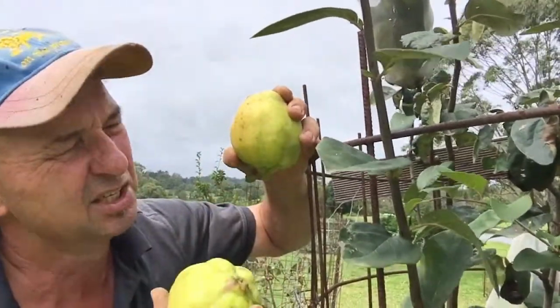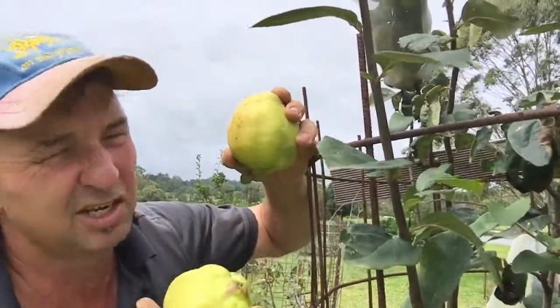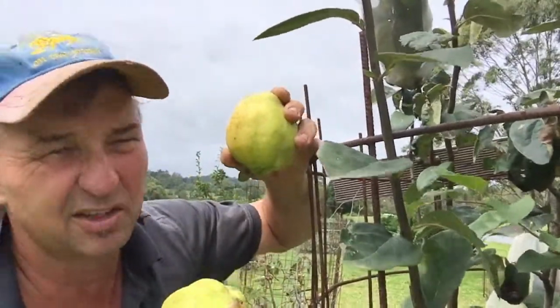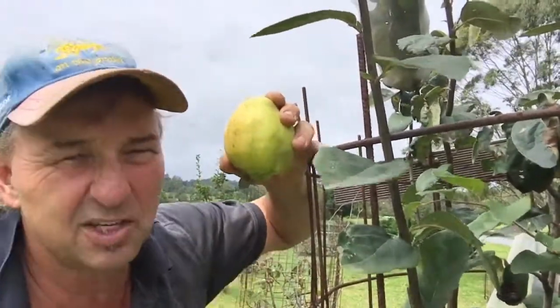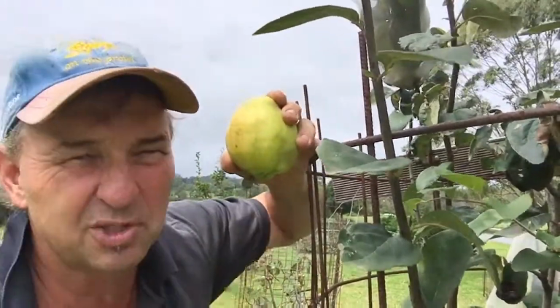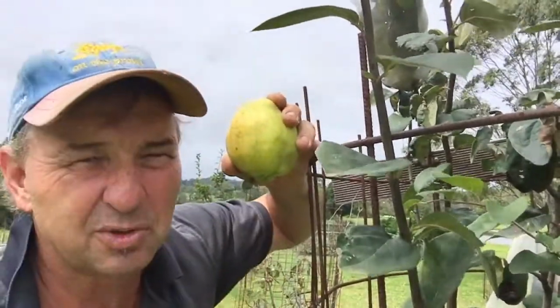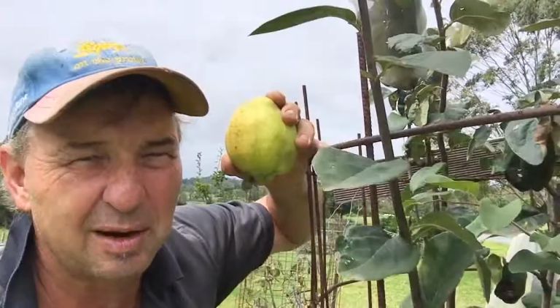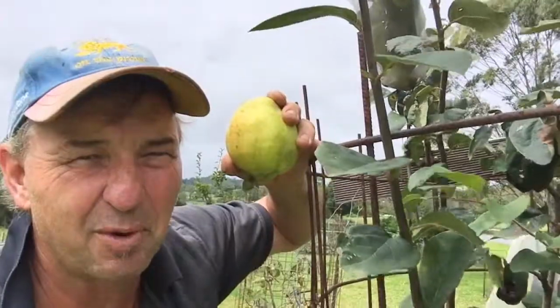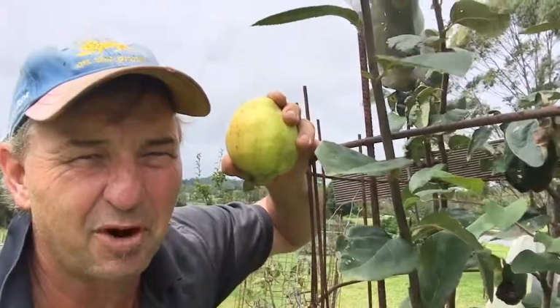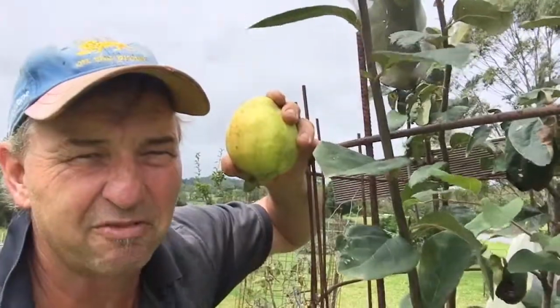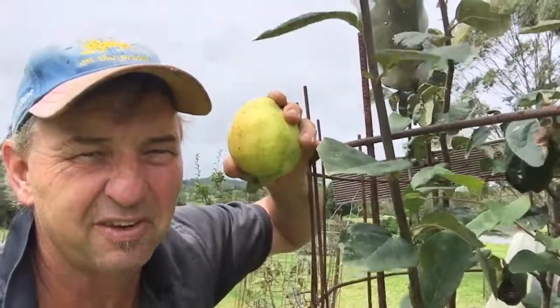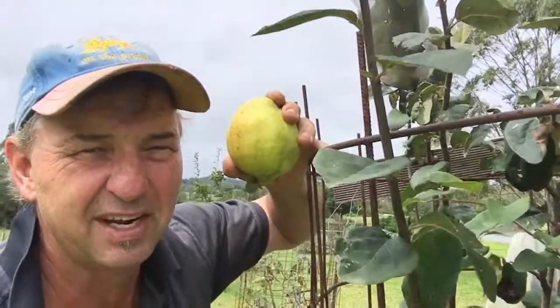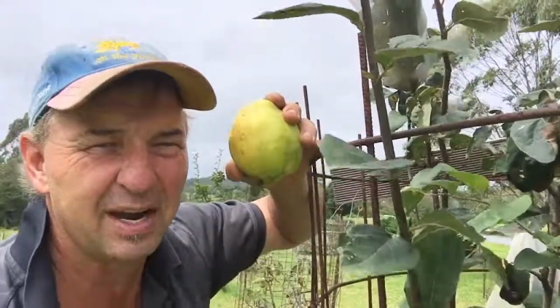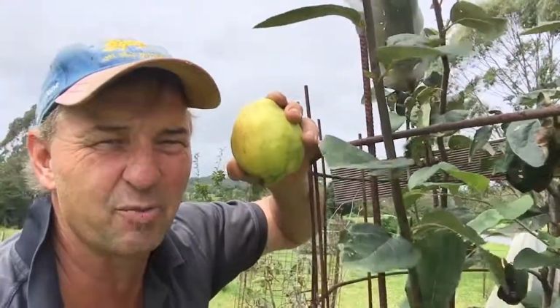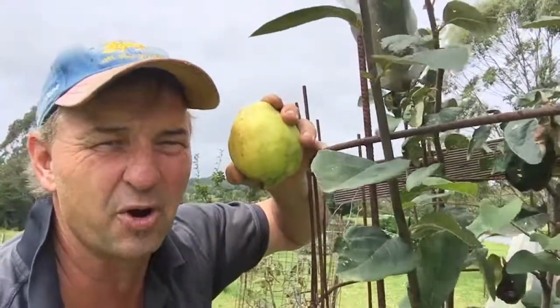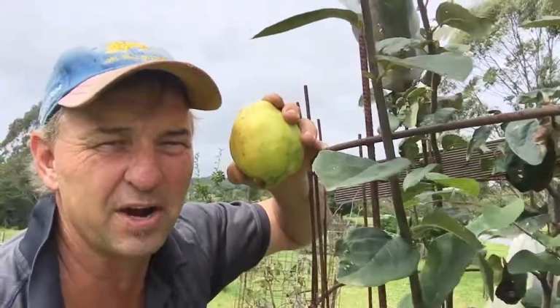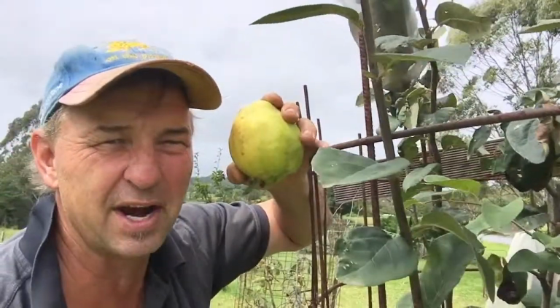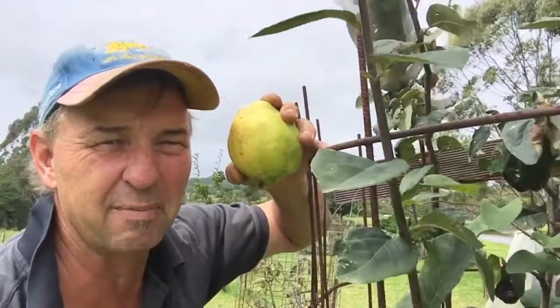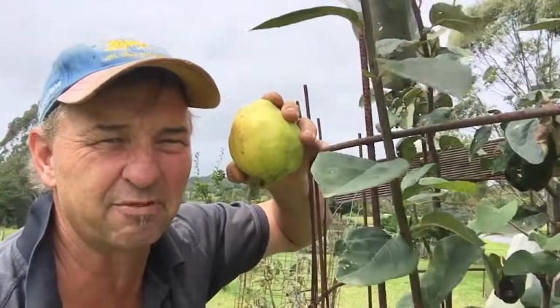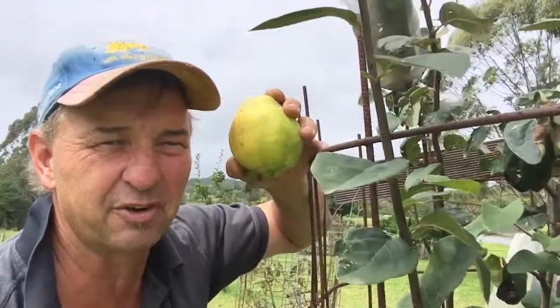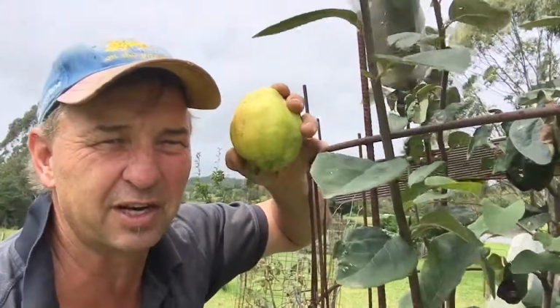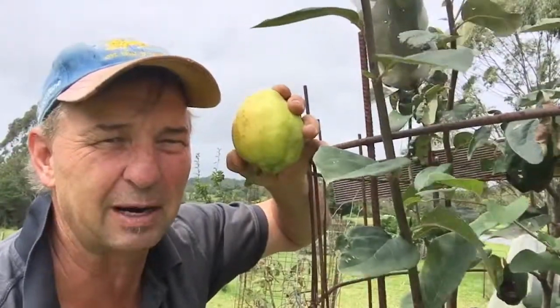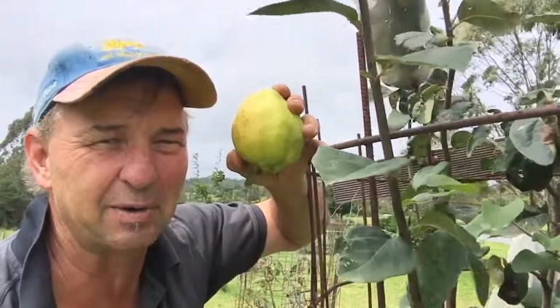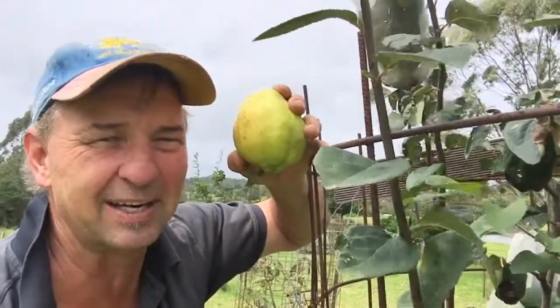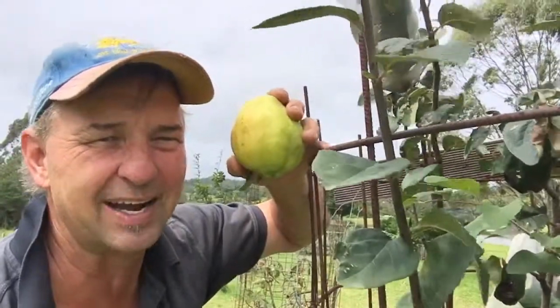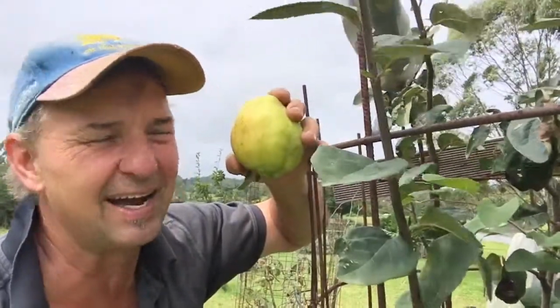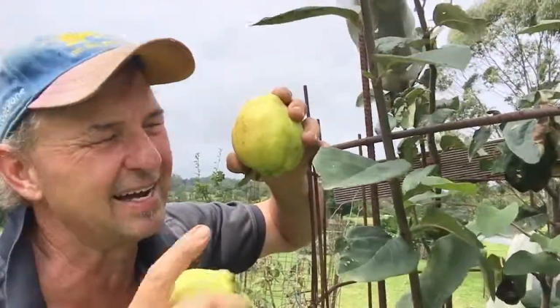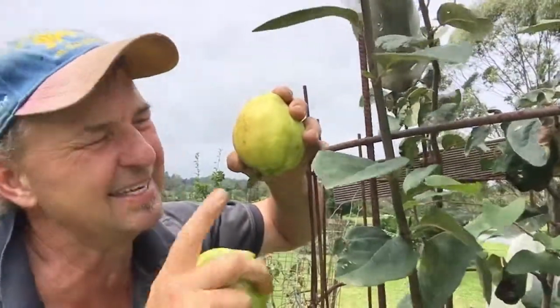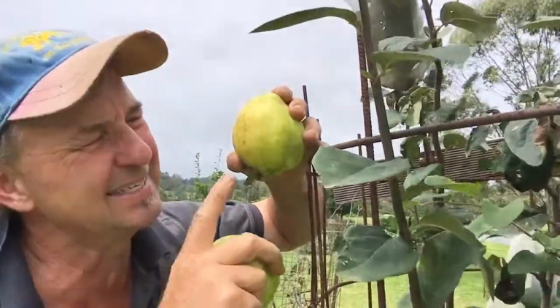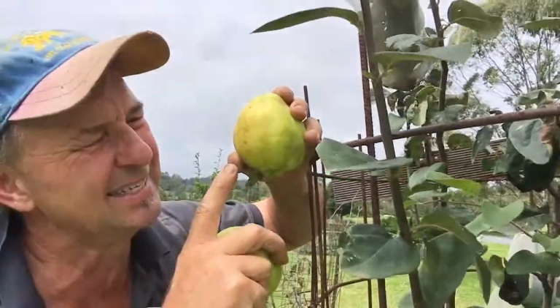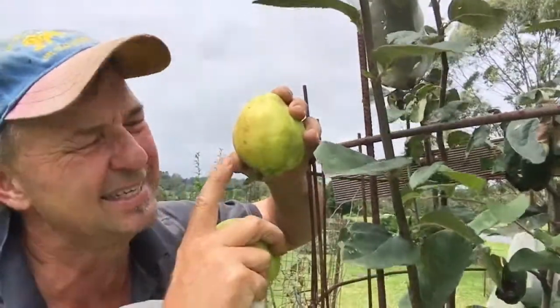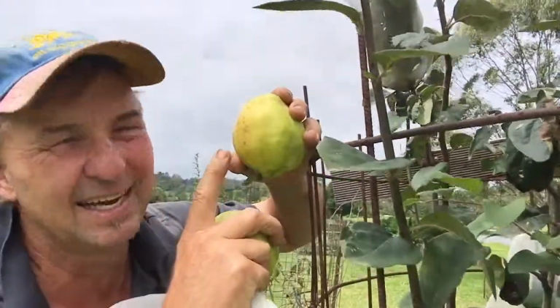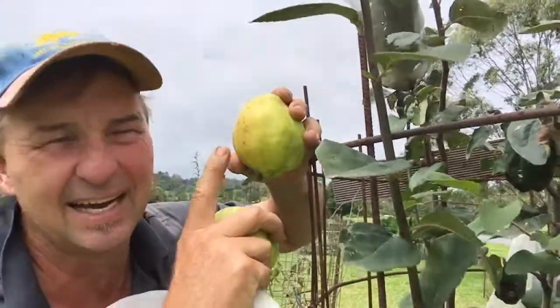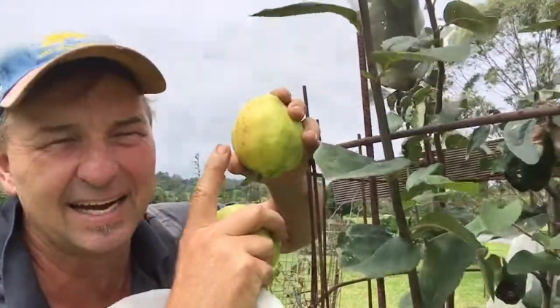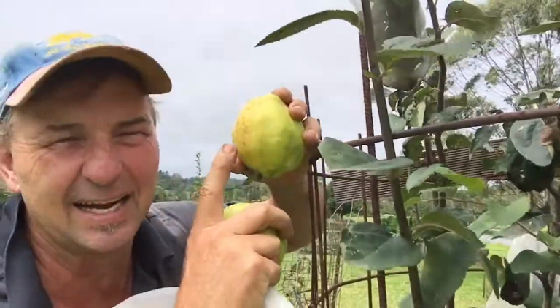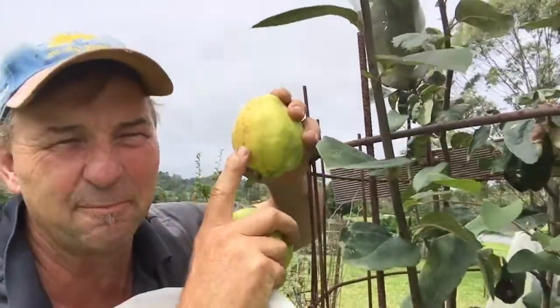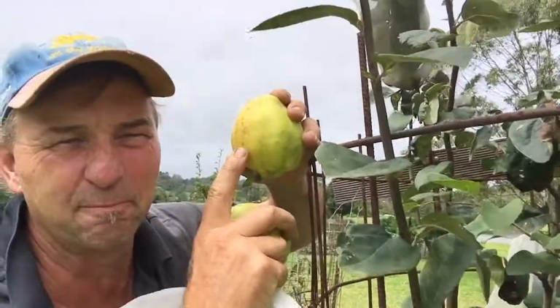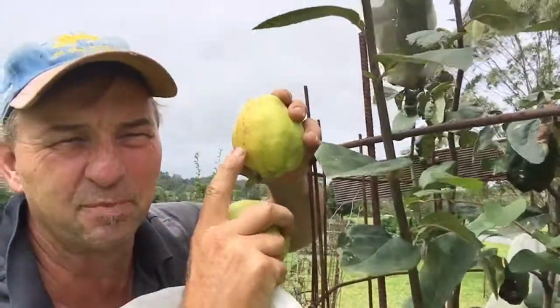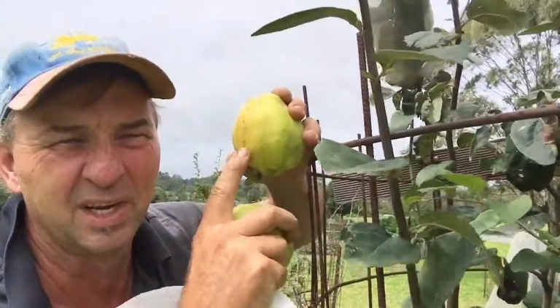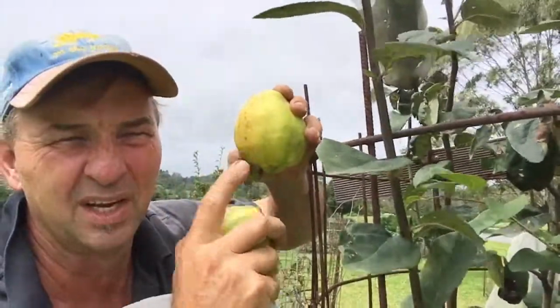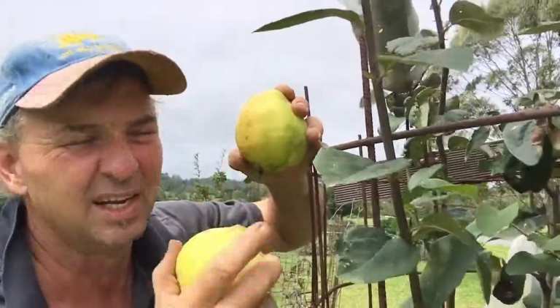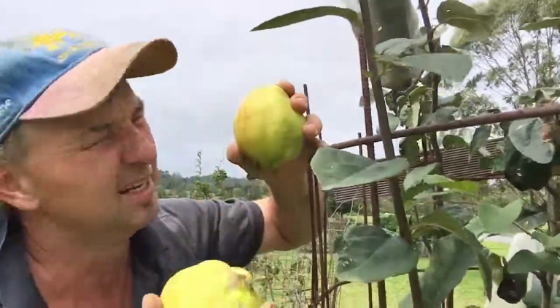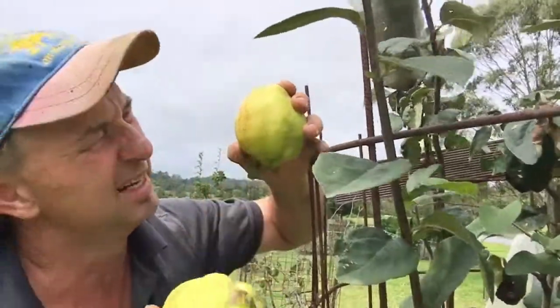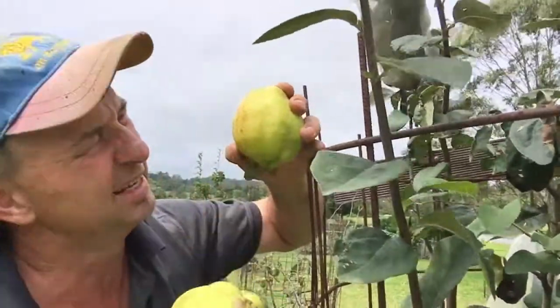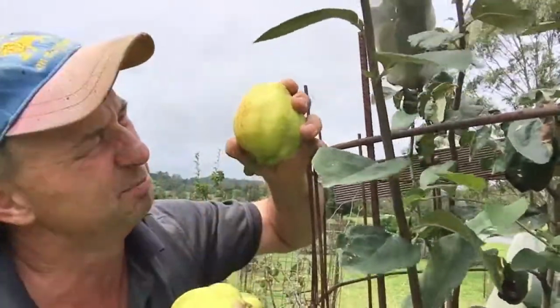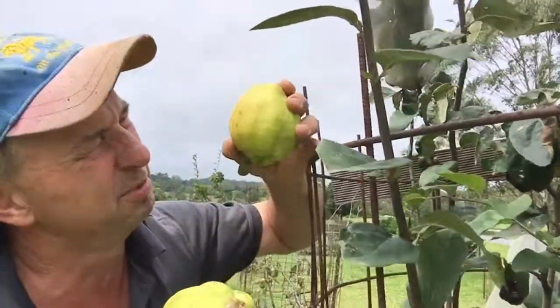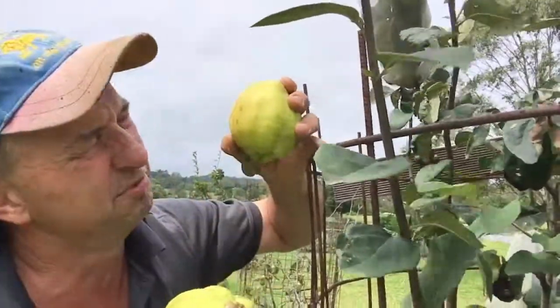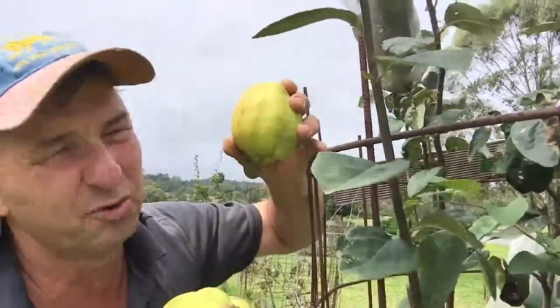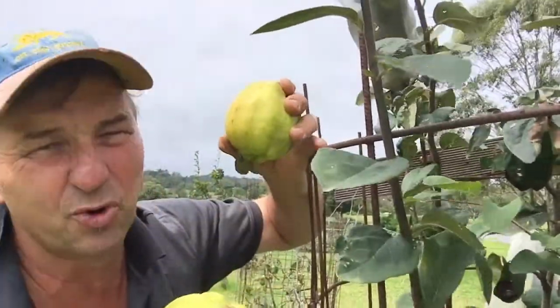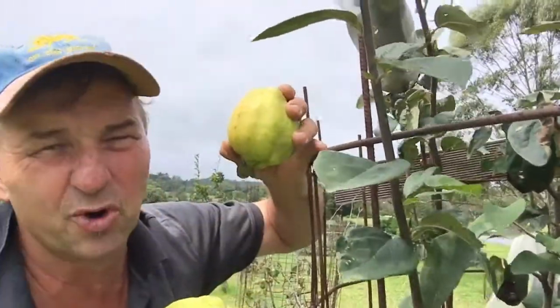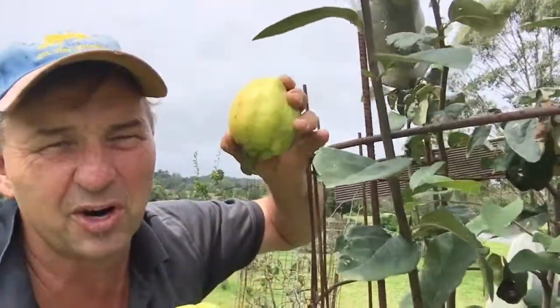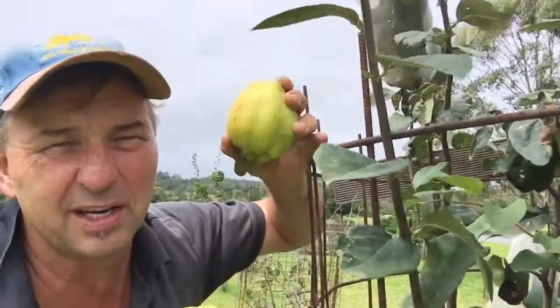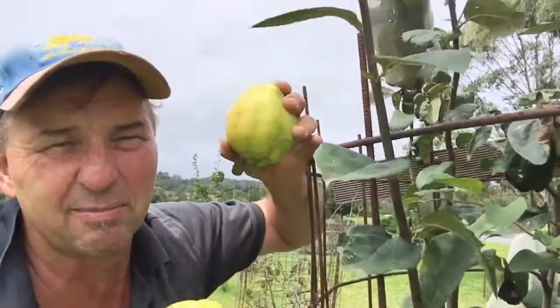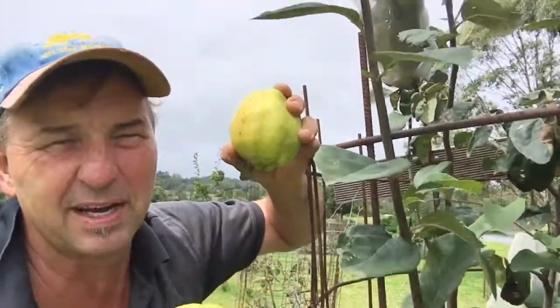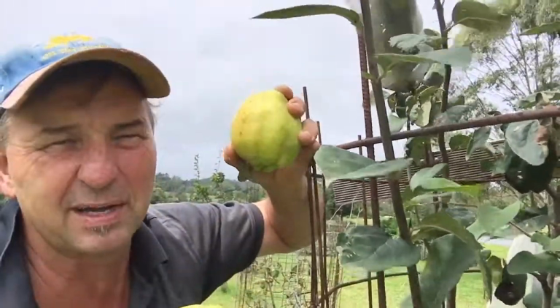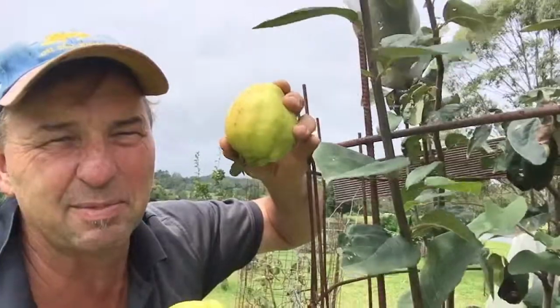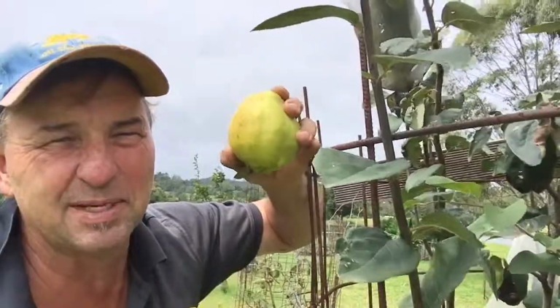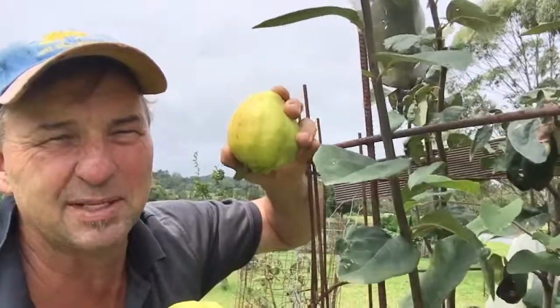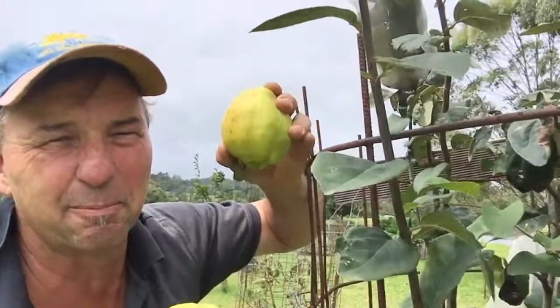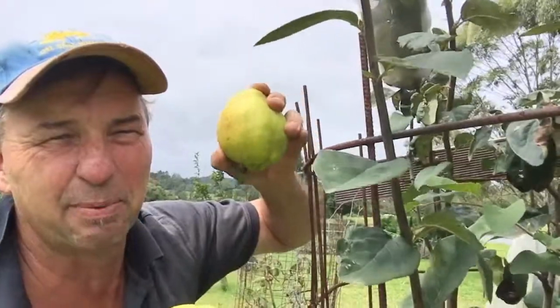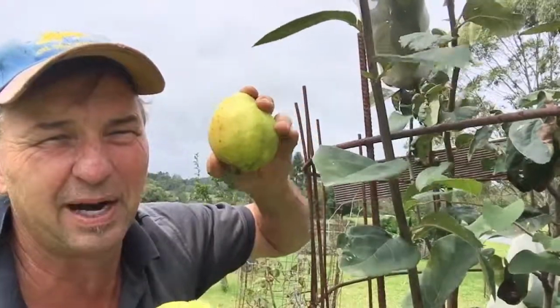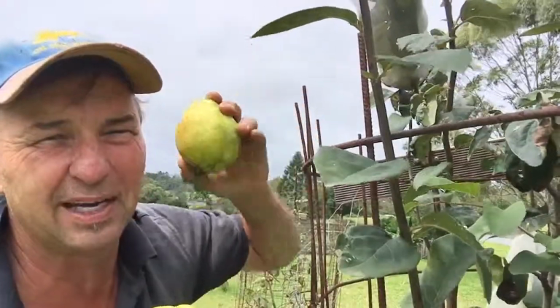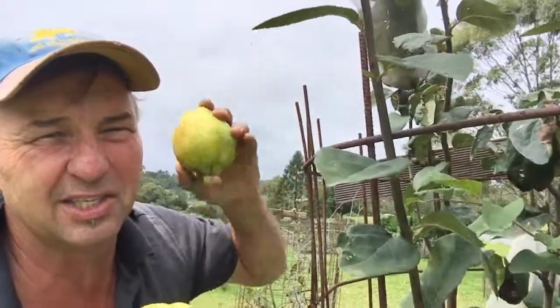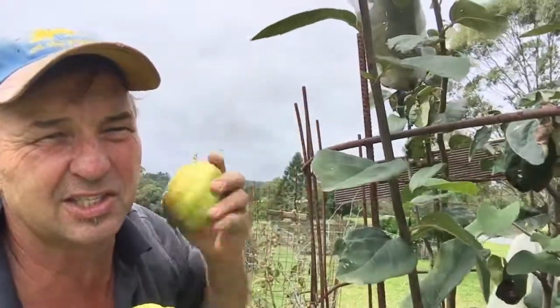So these will come off and ripen up for a couple of days before I can make them into paste.